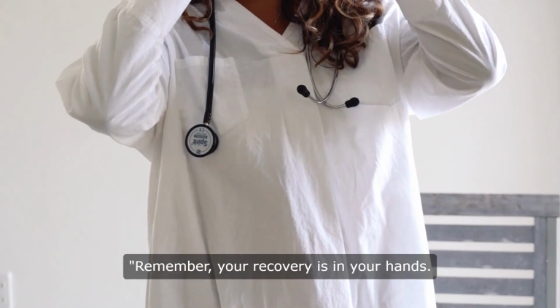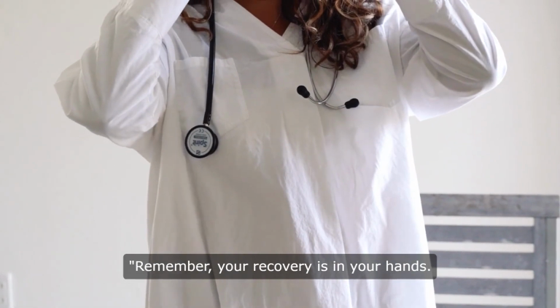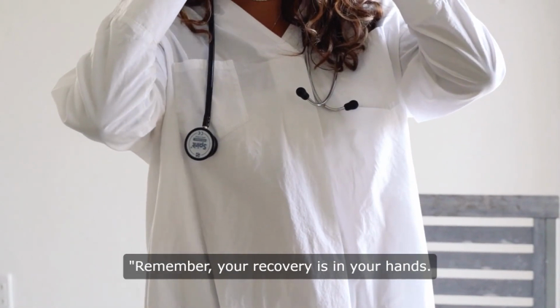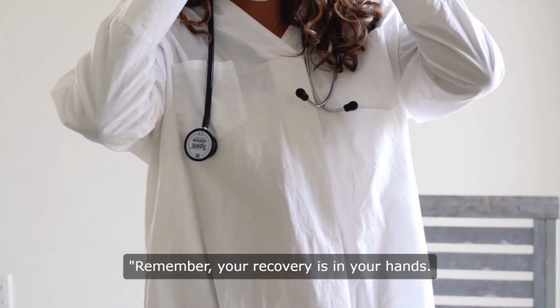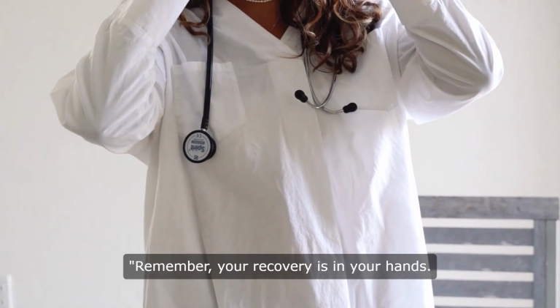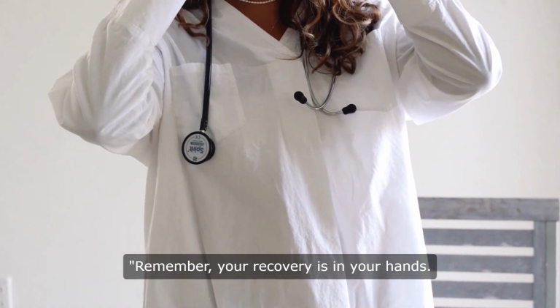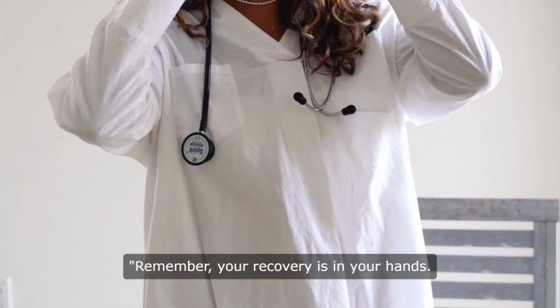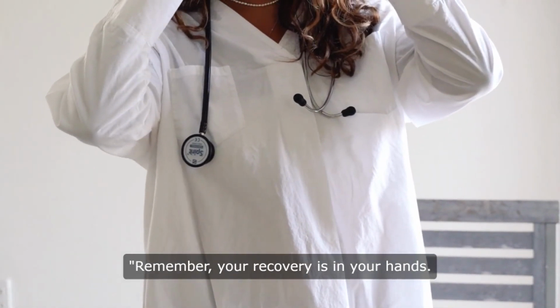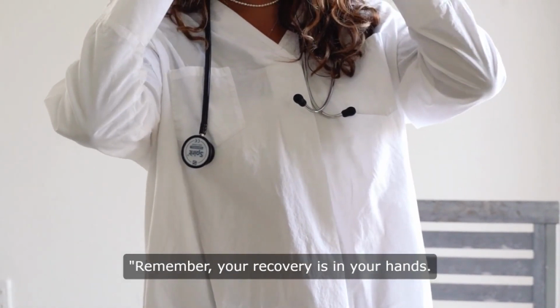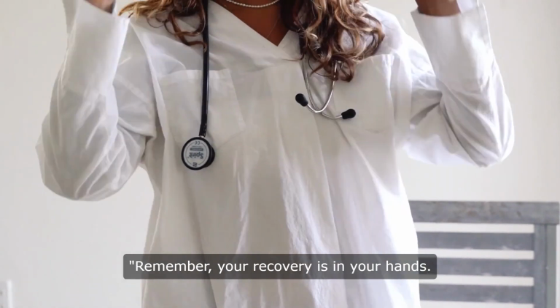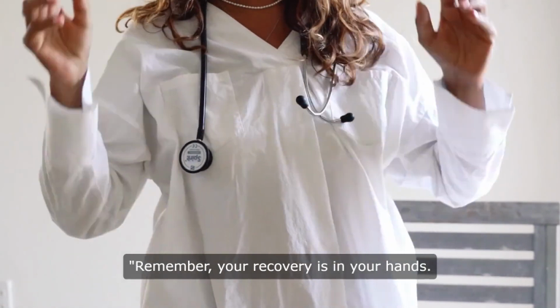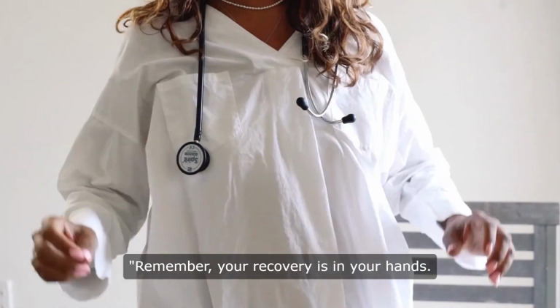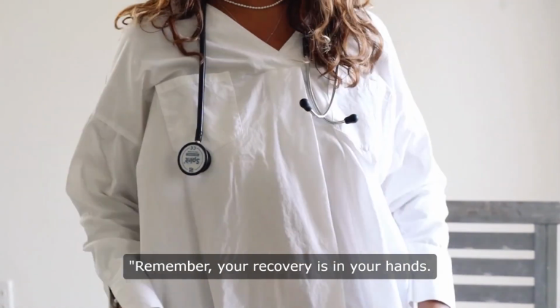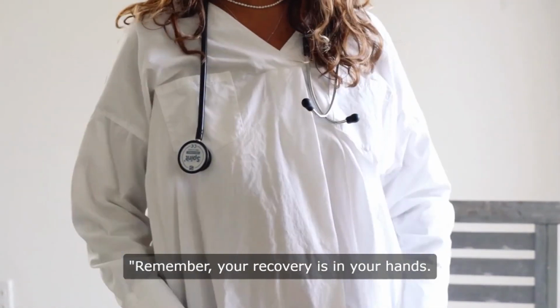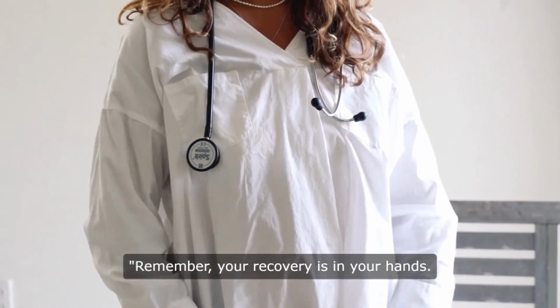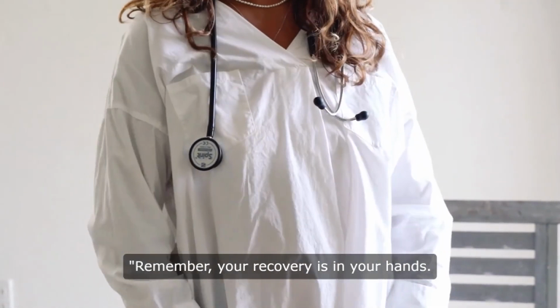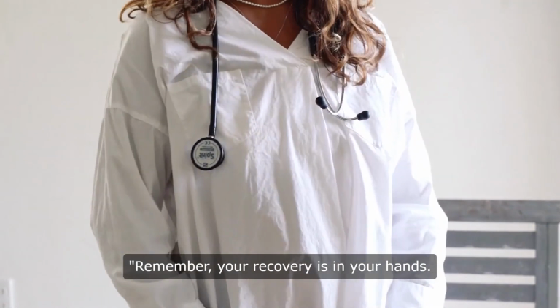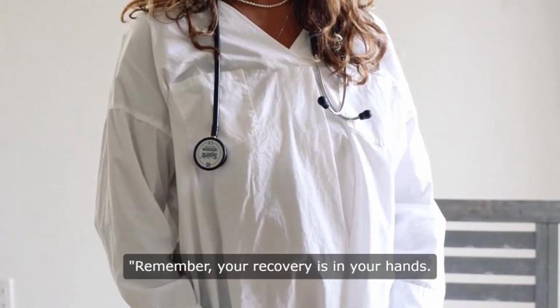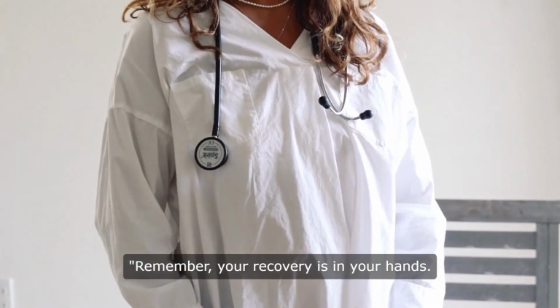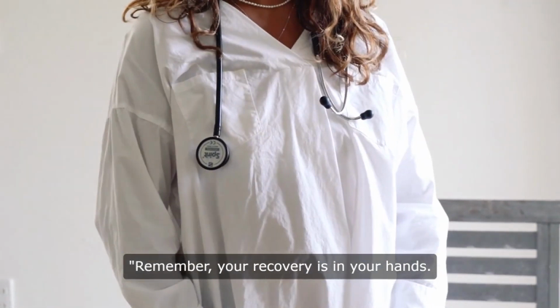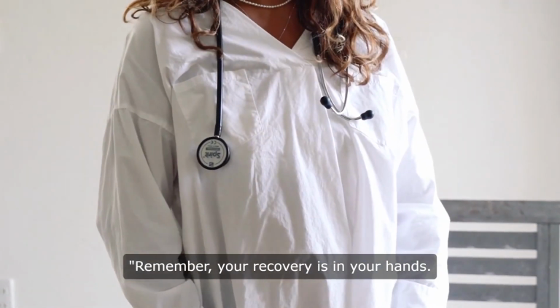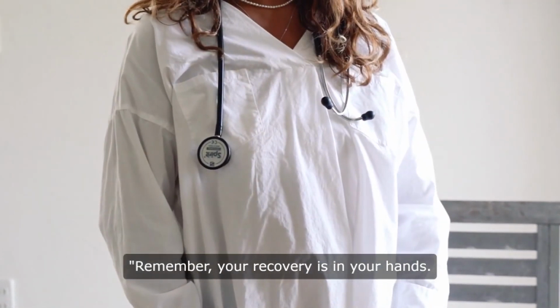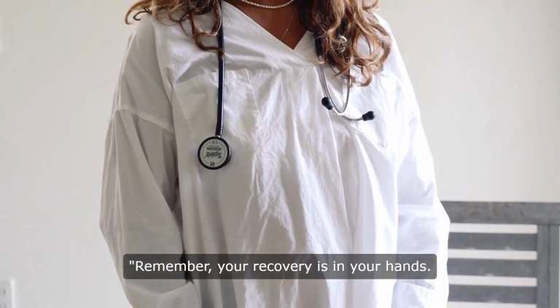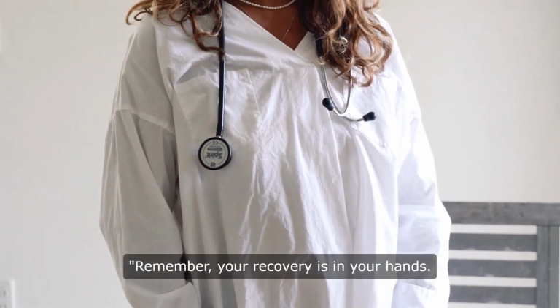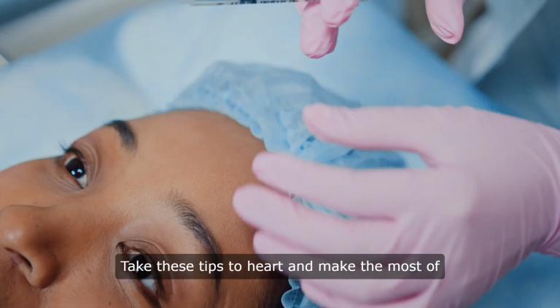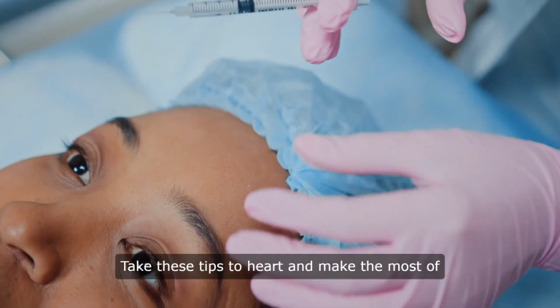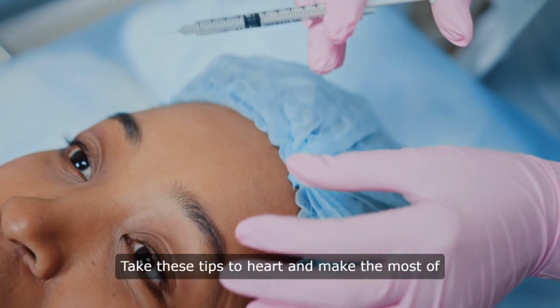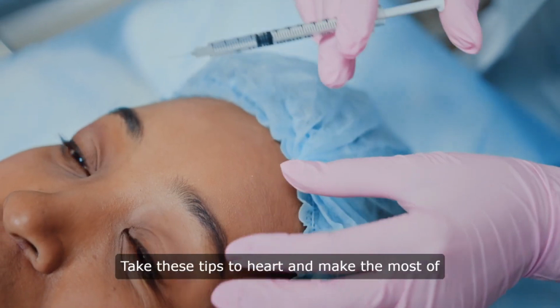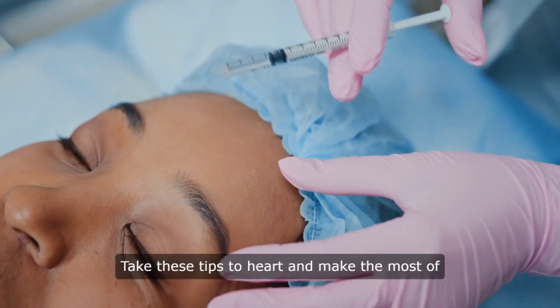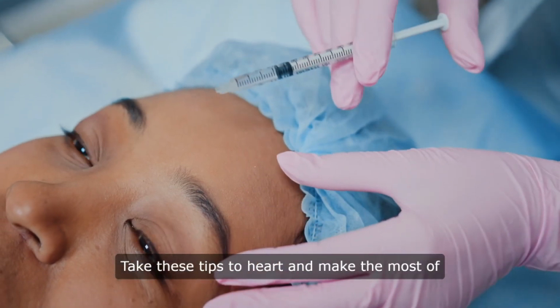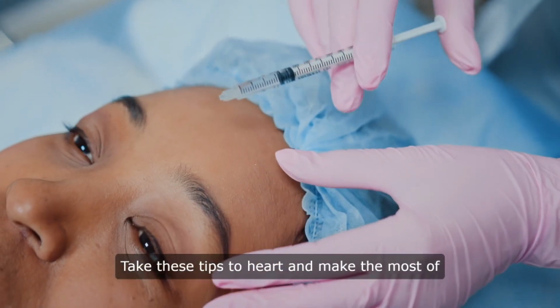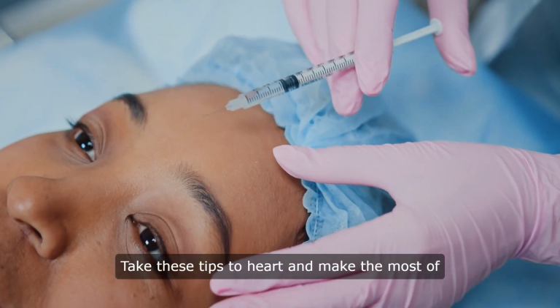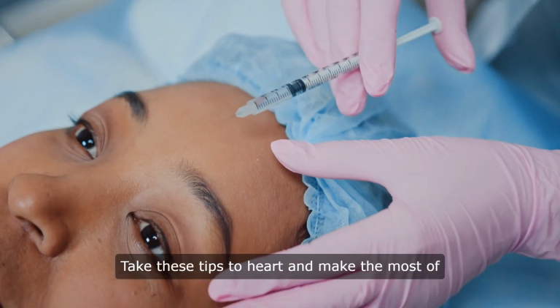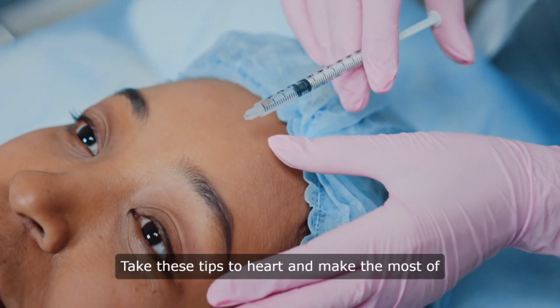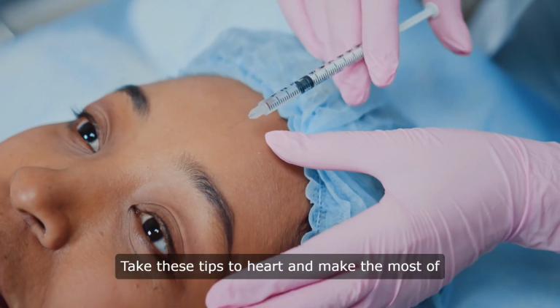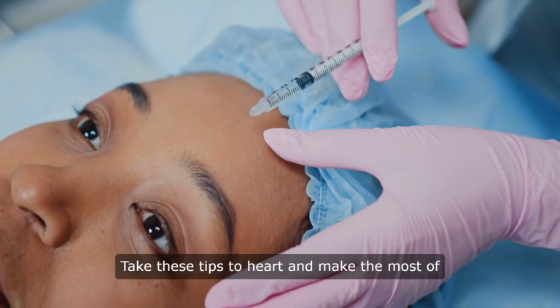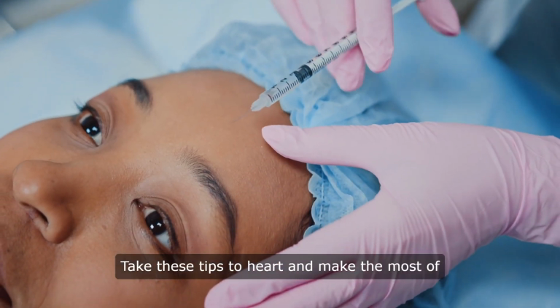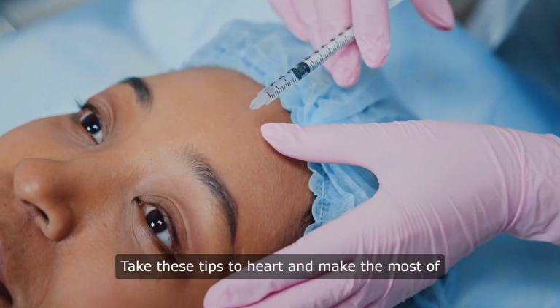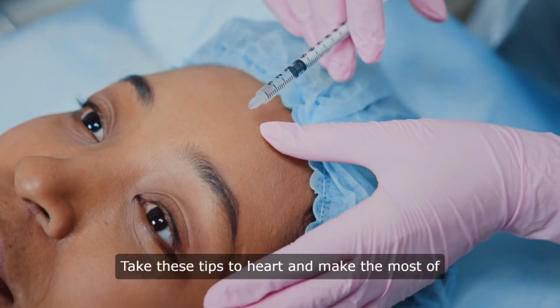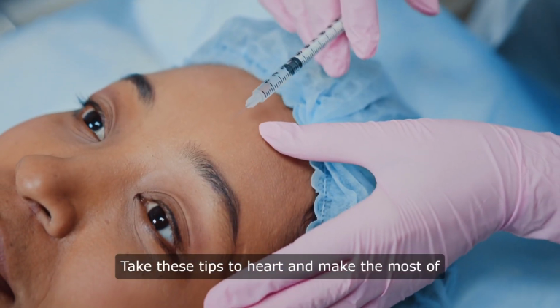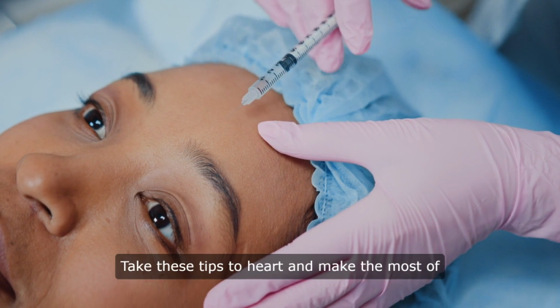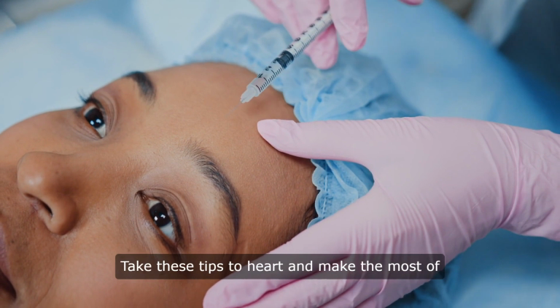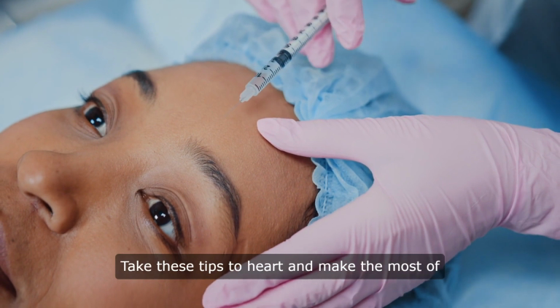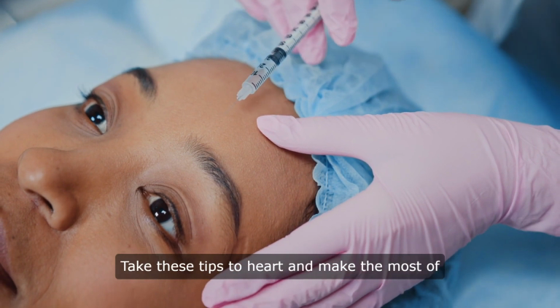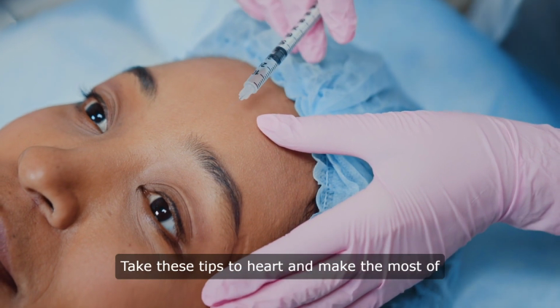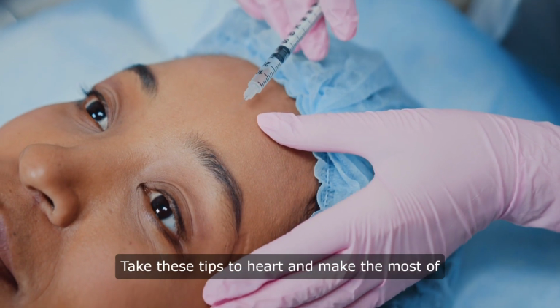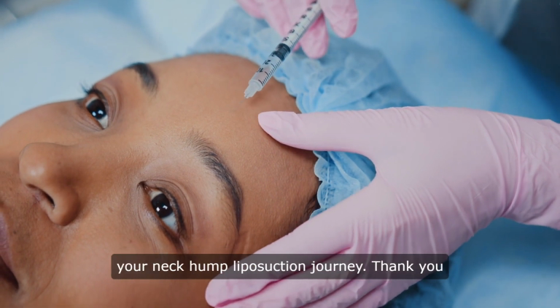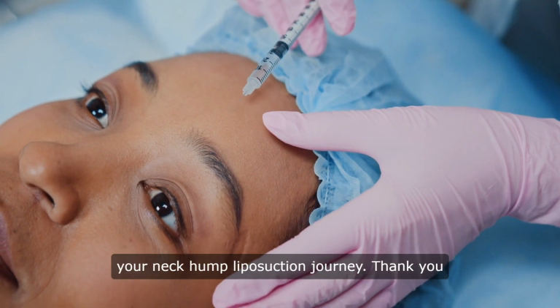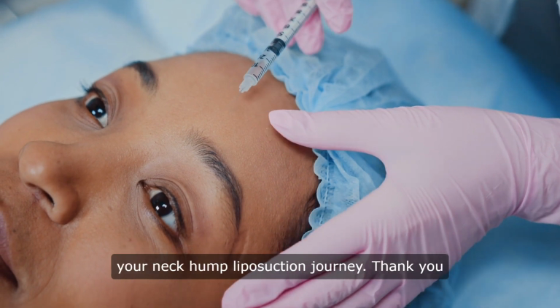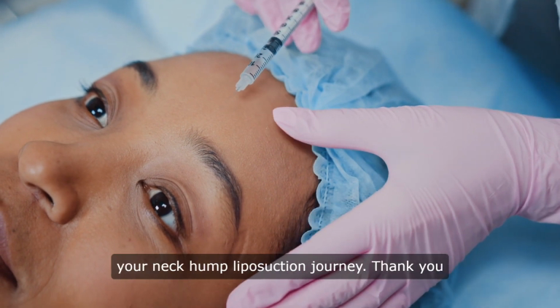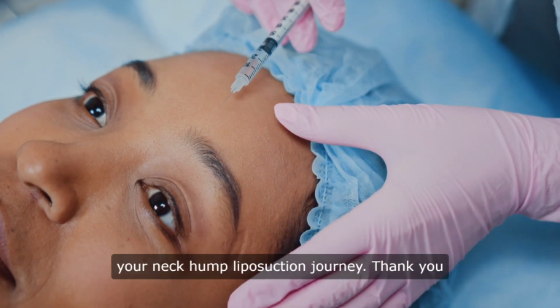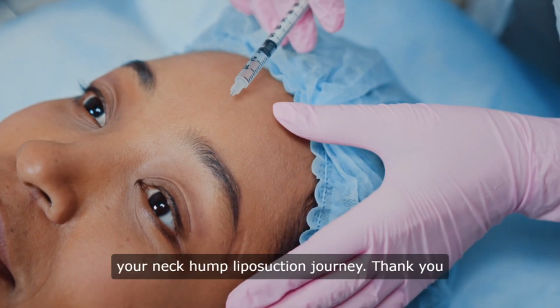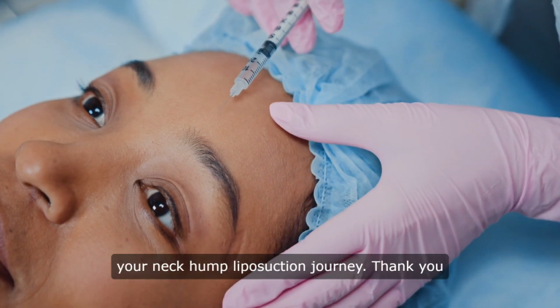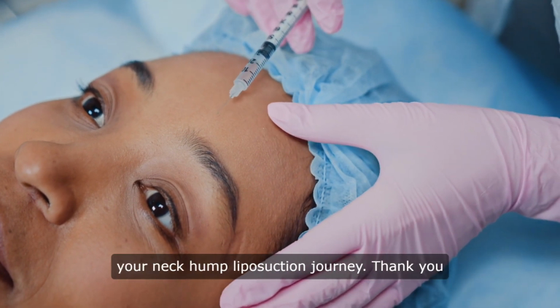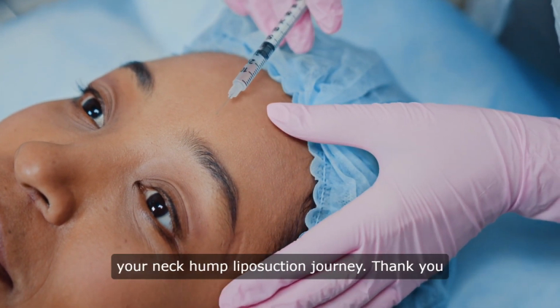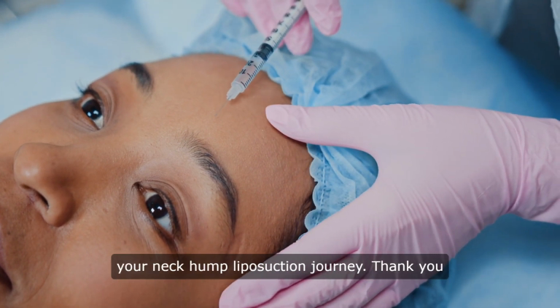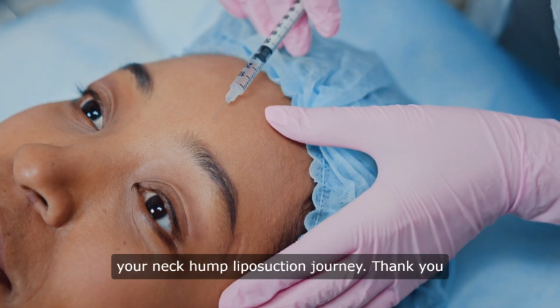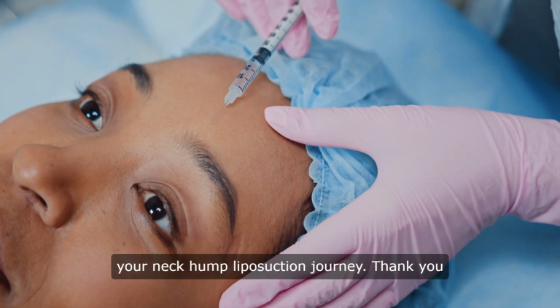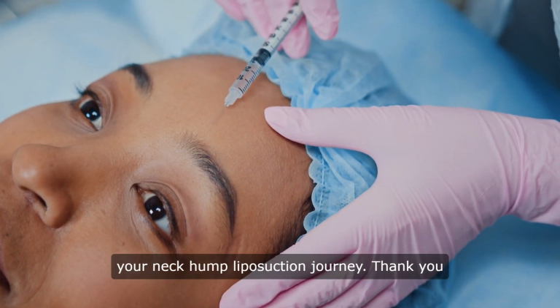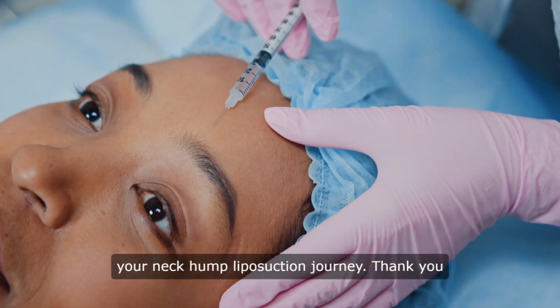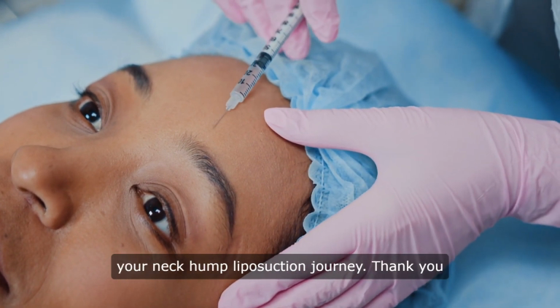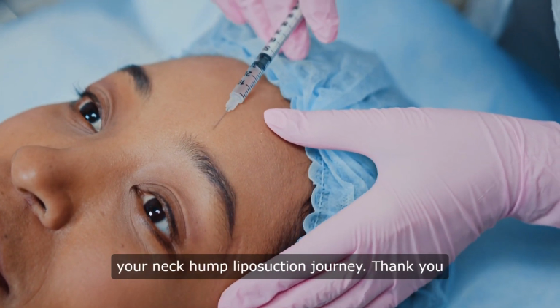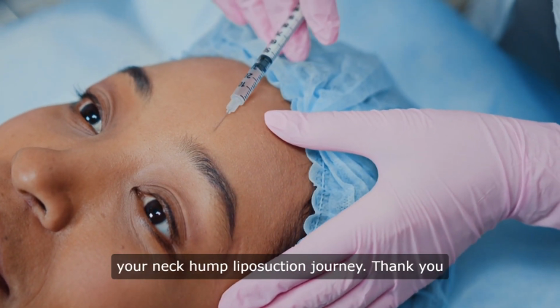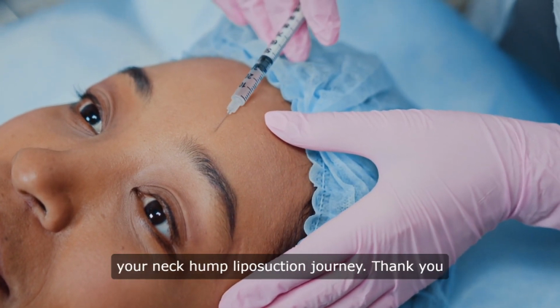Remember, your recovery is in your hands. Take these tips to heart and make the most of your neck hump liposuction journey.